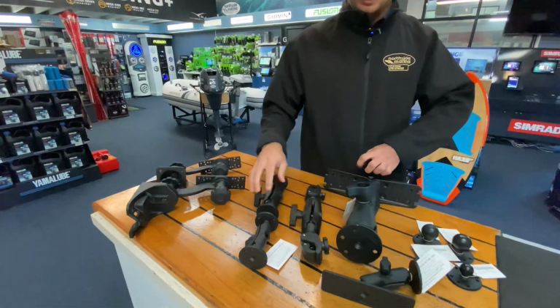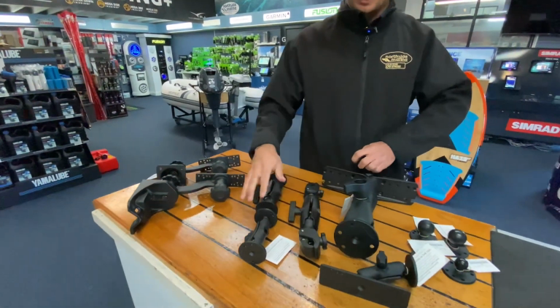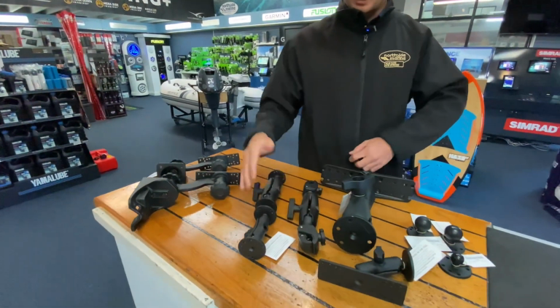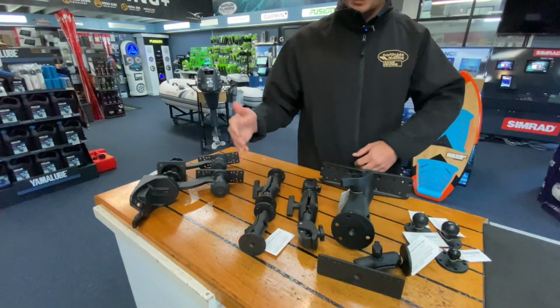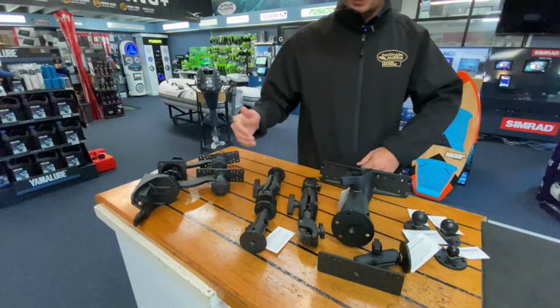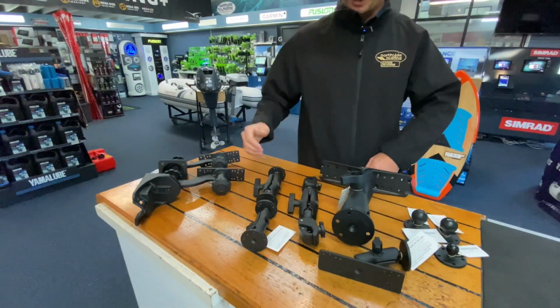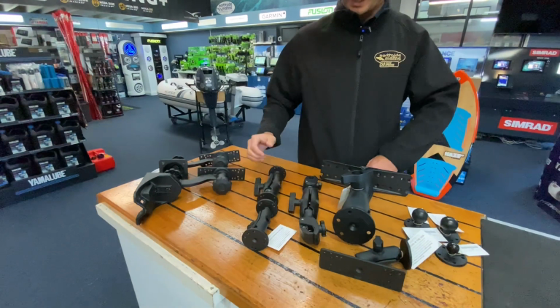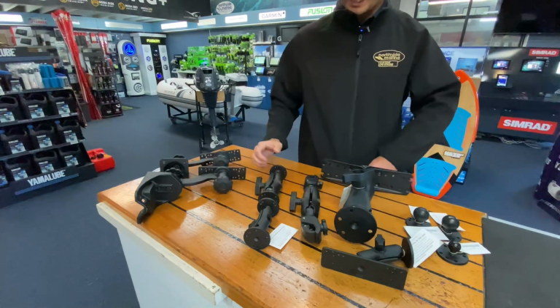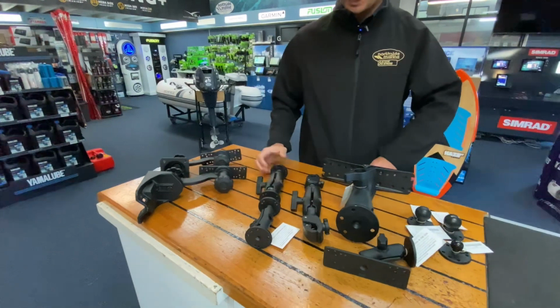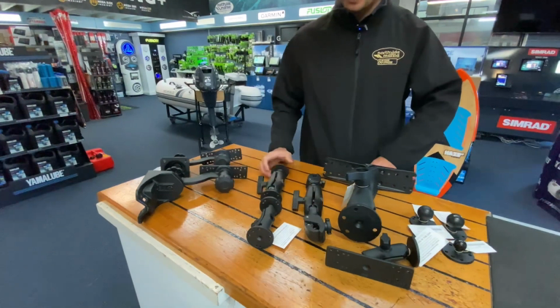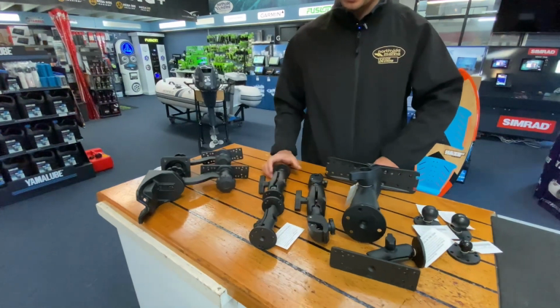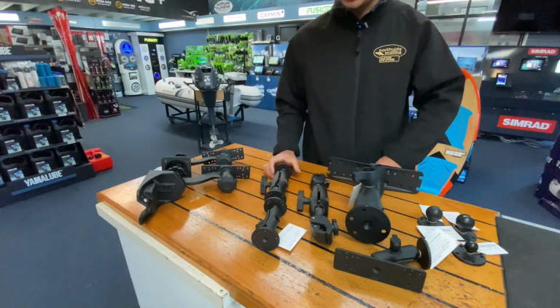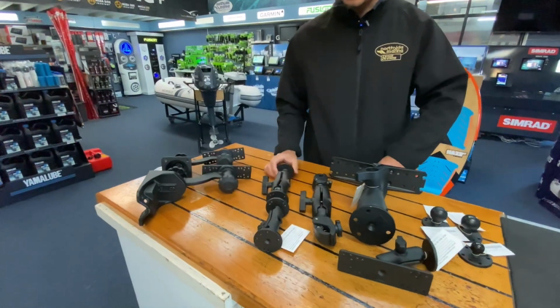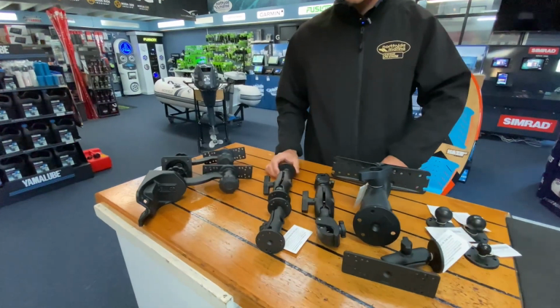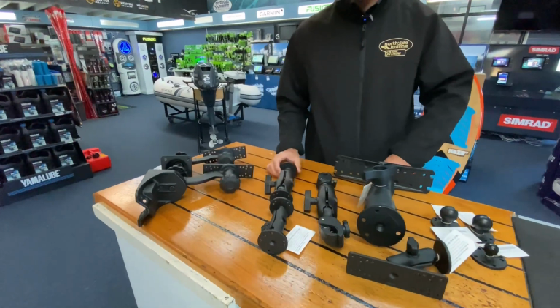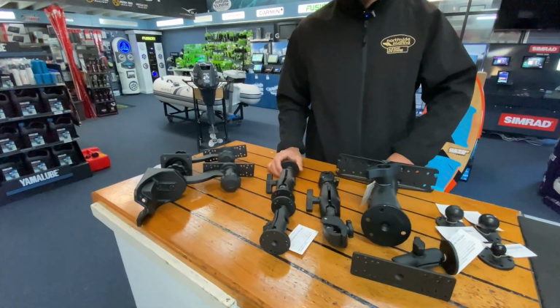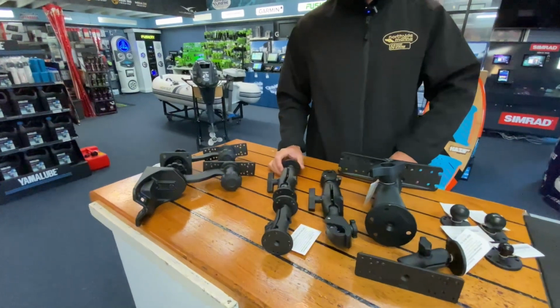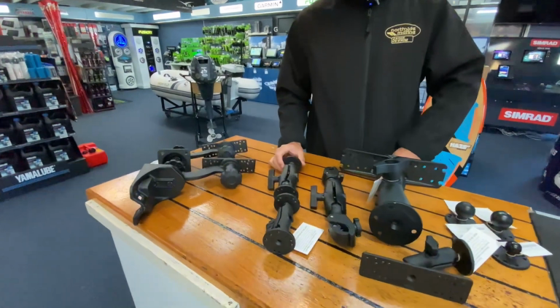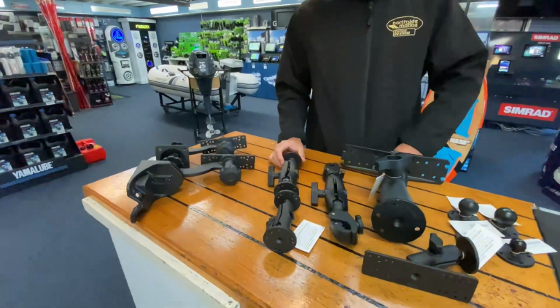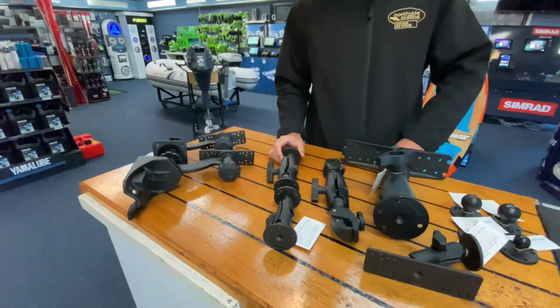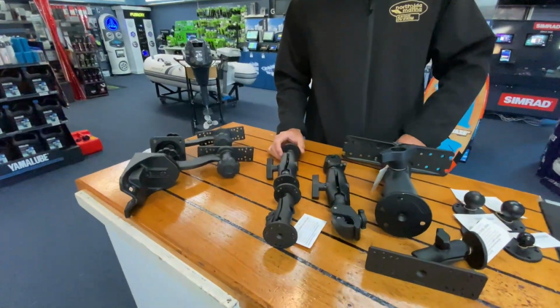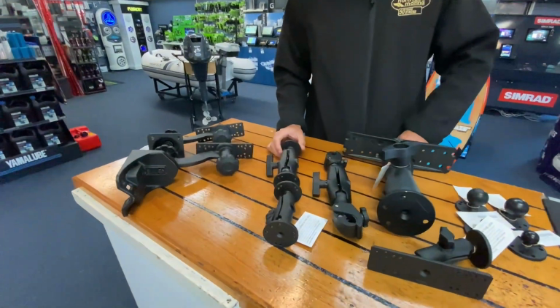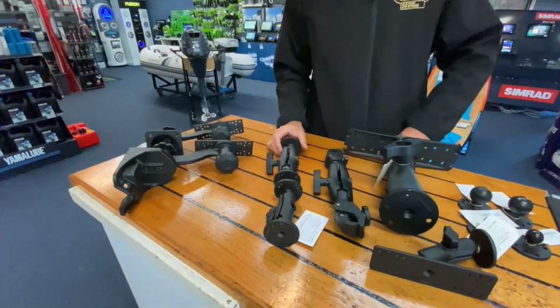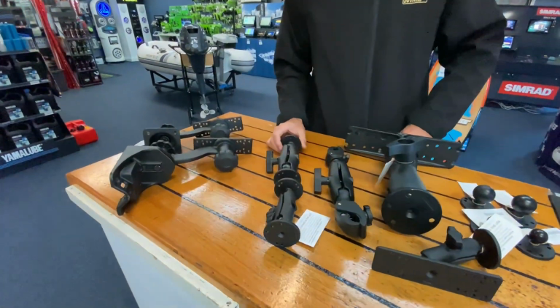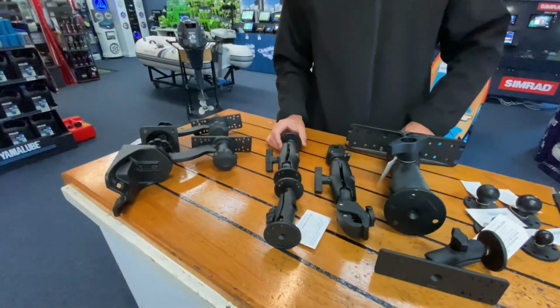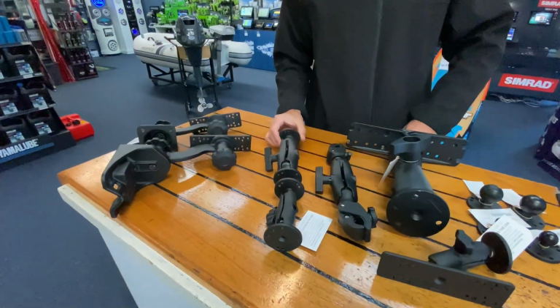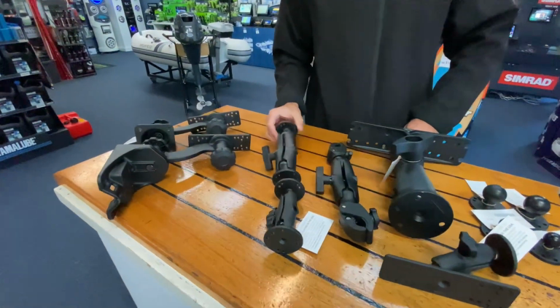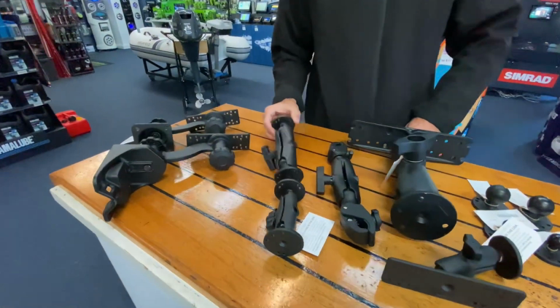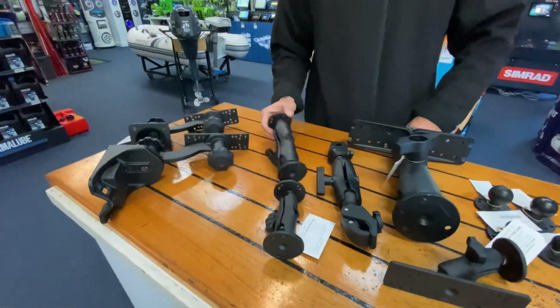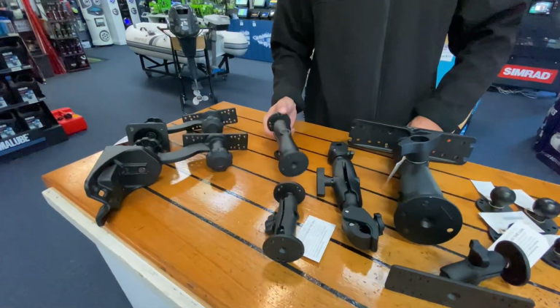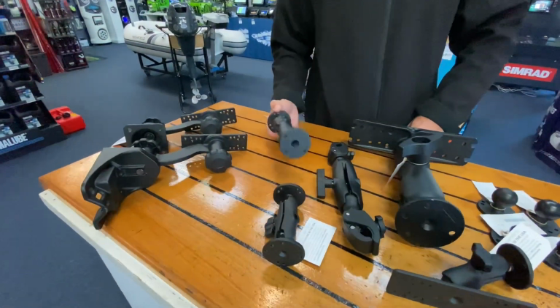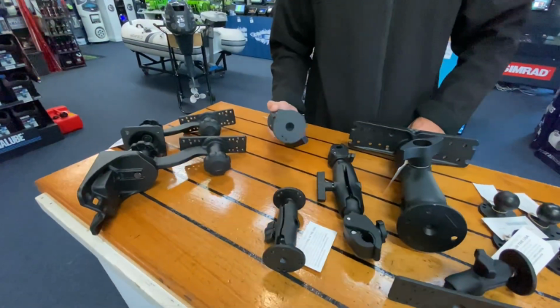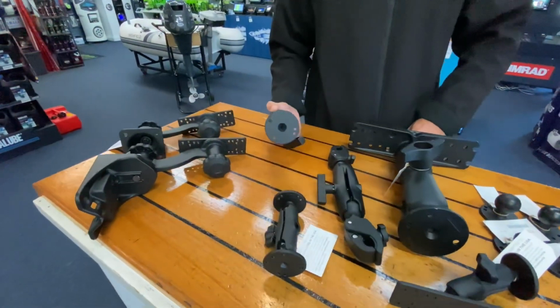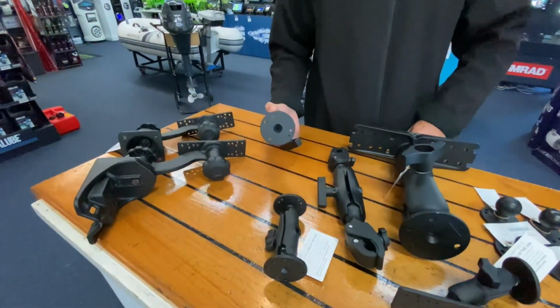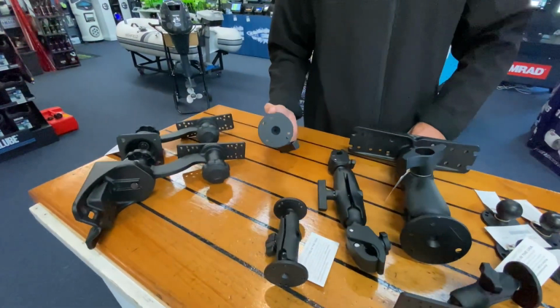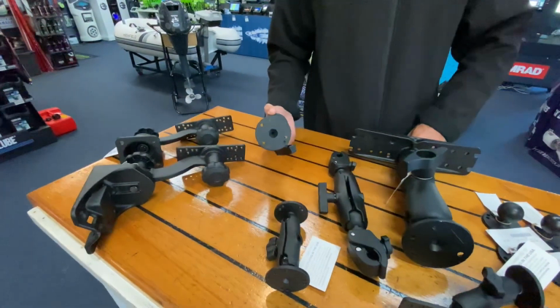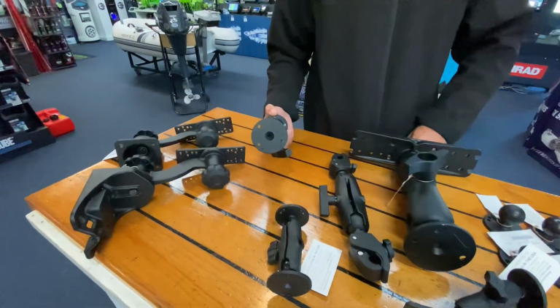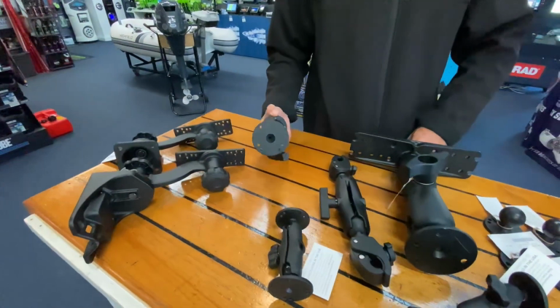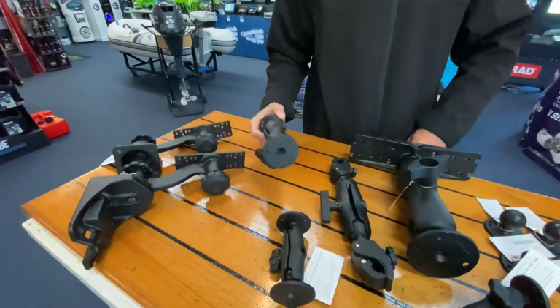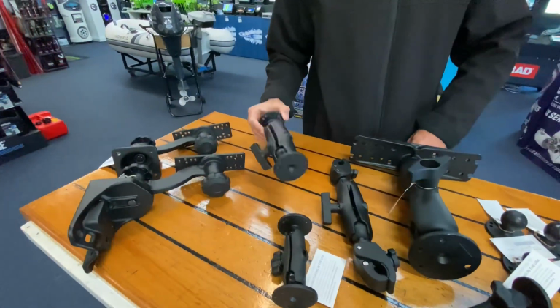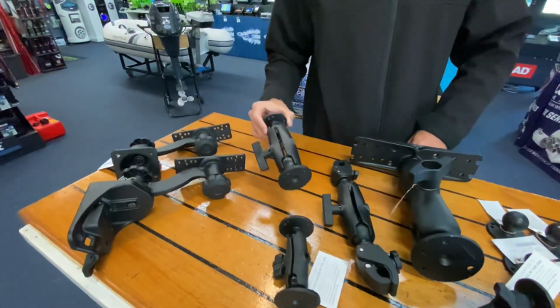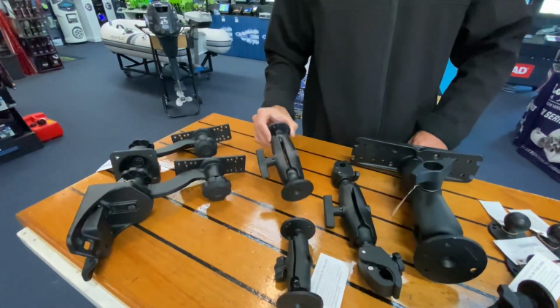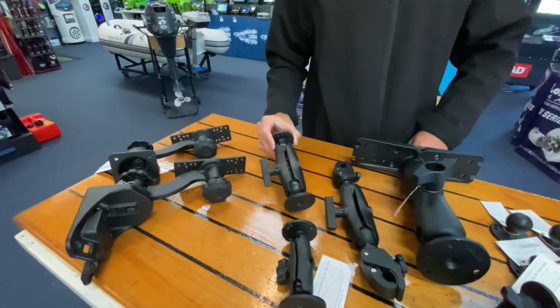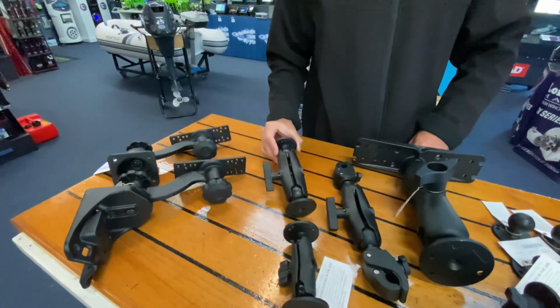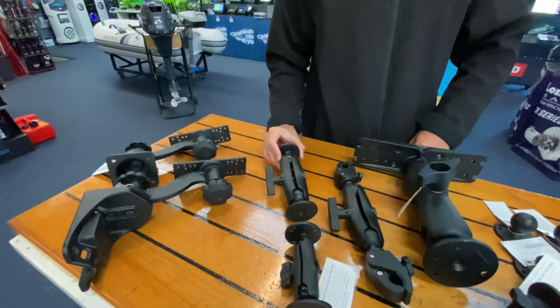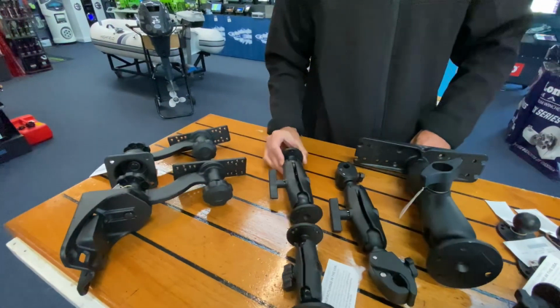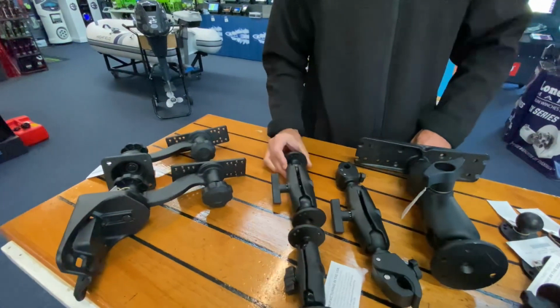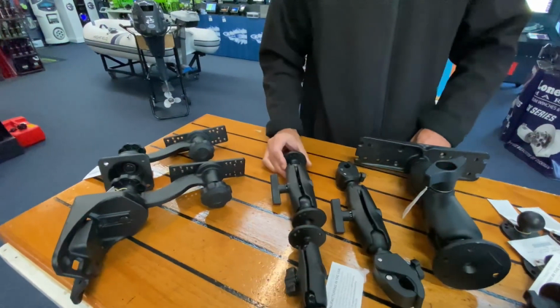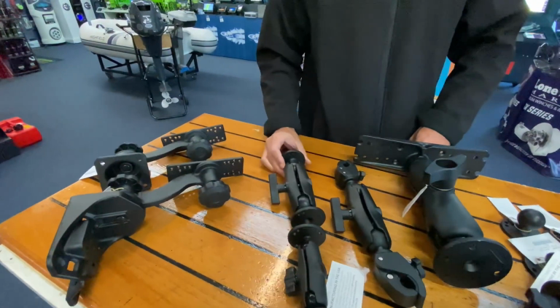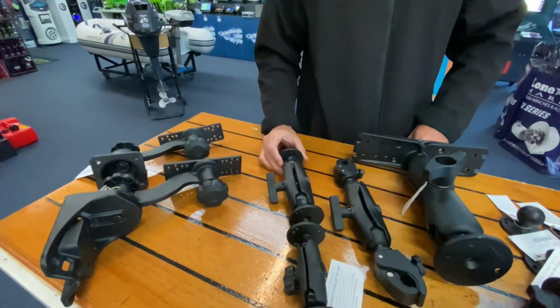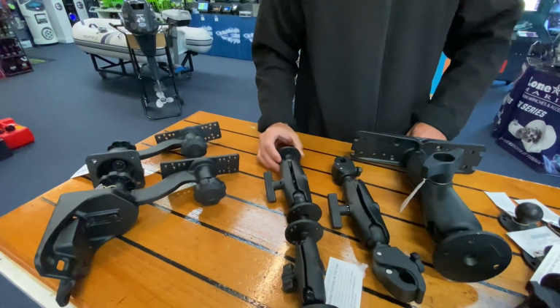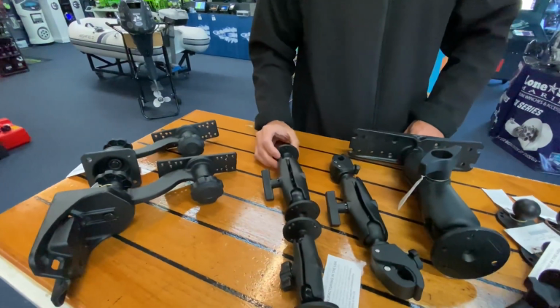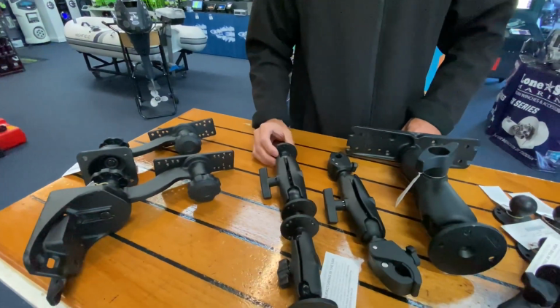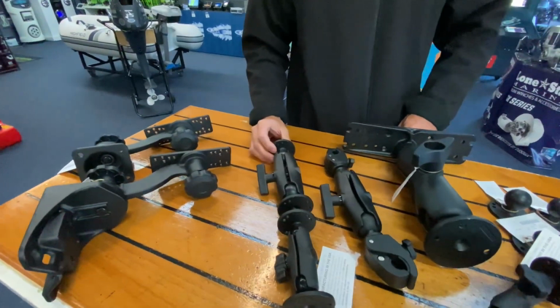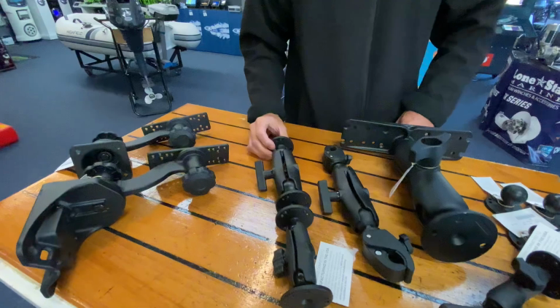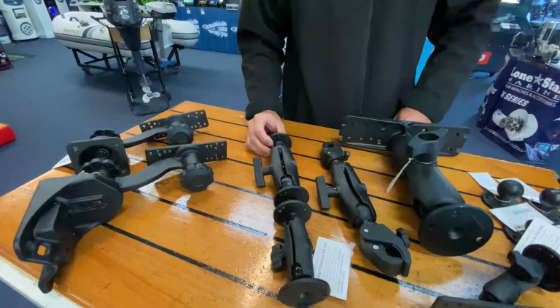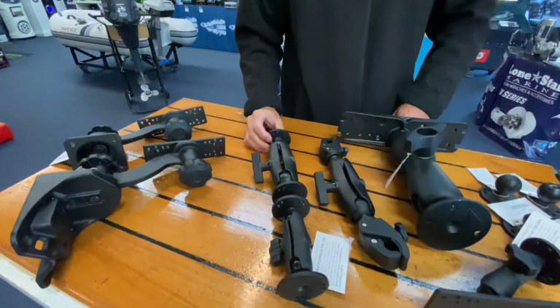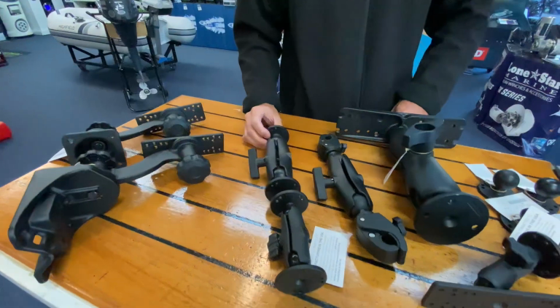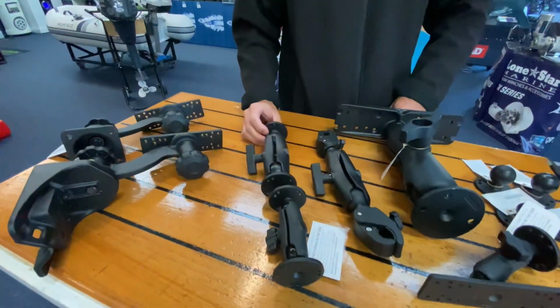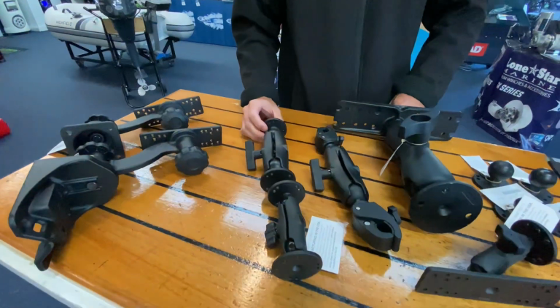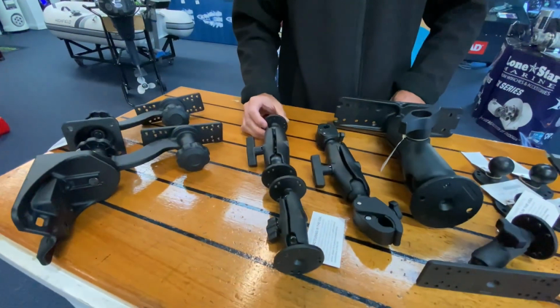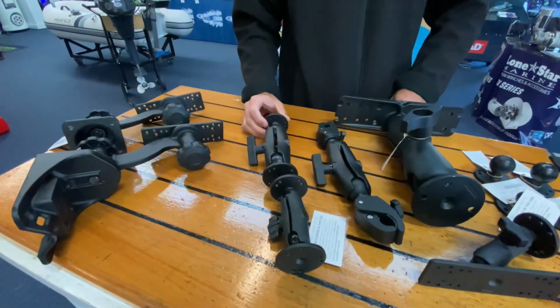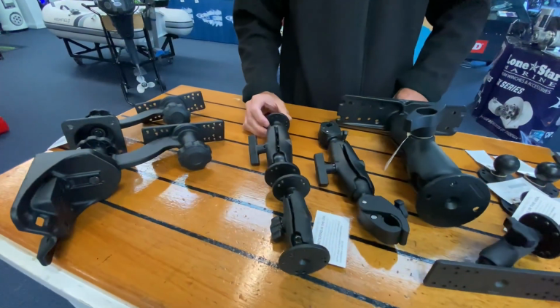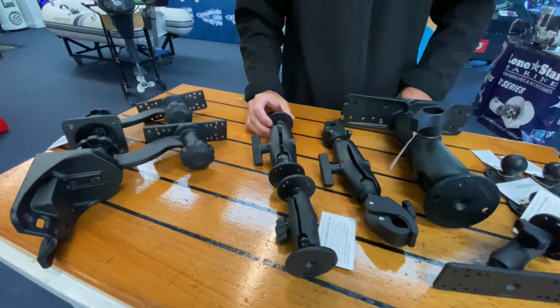These two here are just accessory mounts so they've got round bases on both ends, can be used for a number of different things.